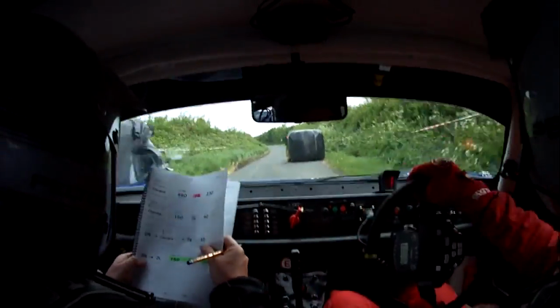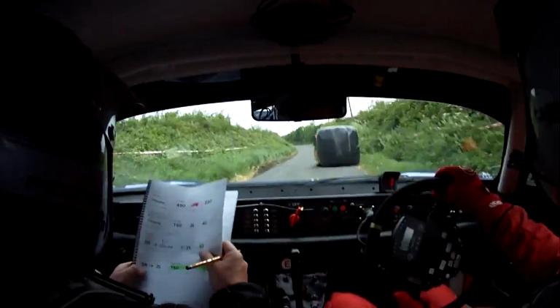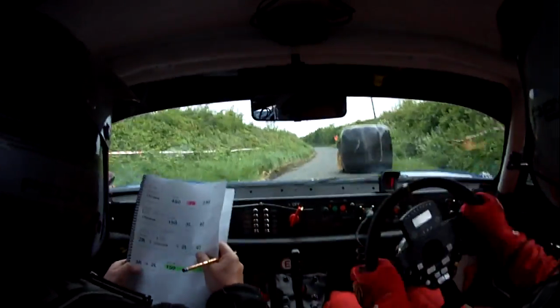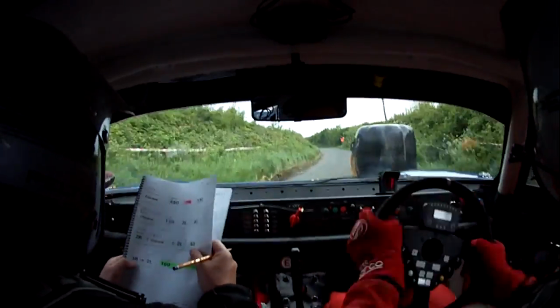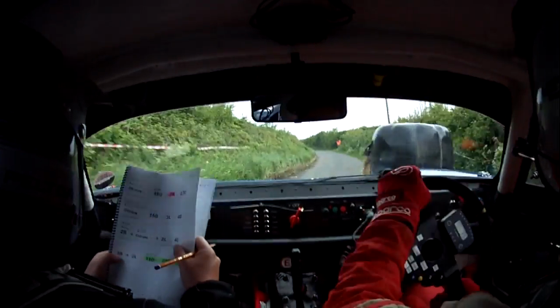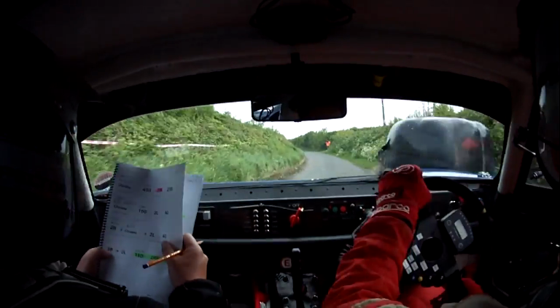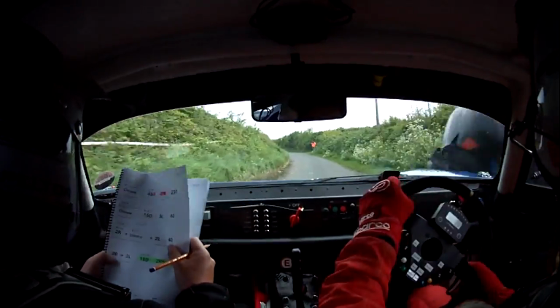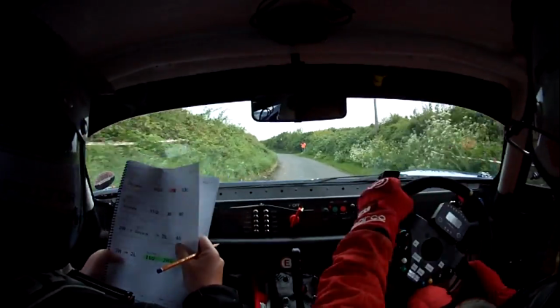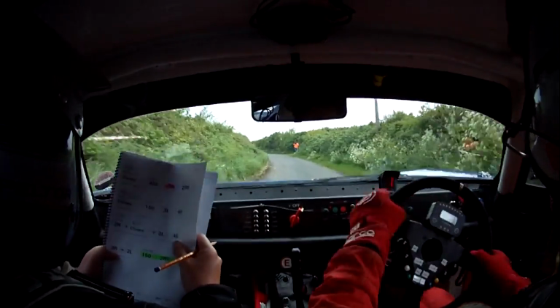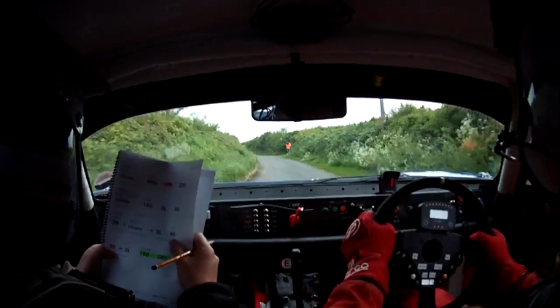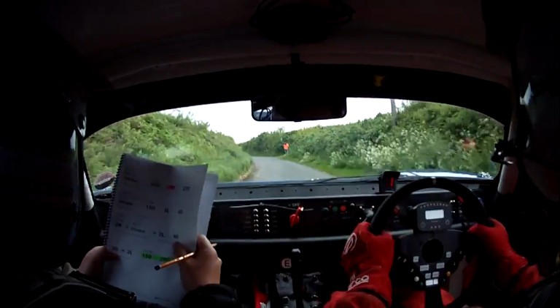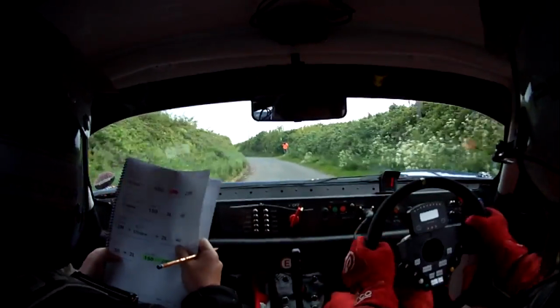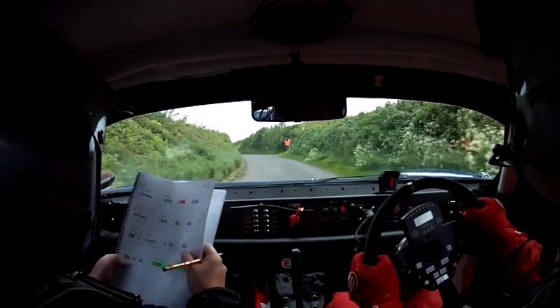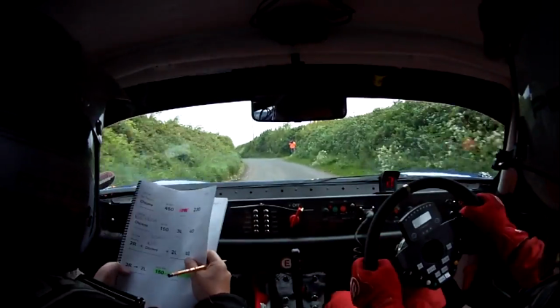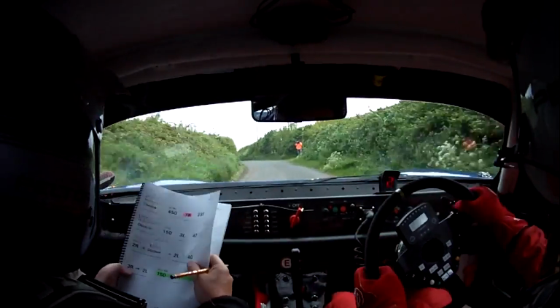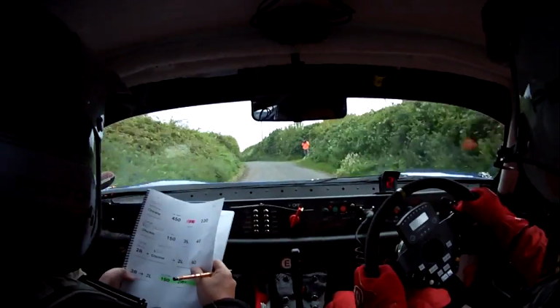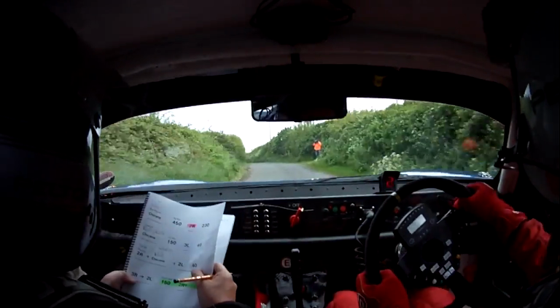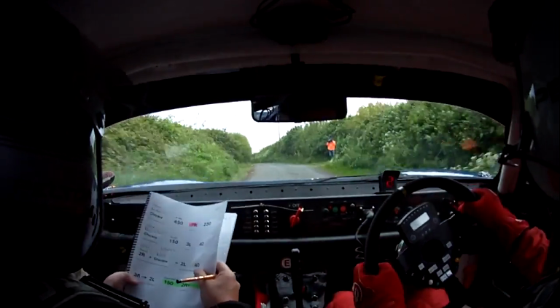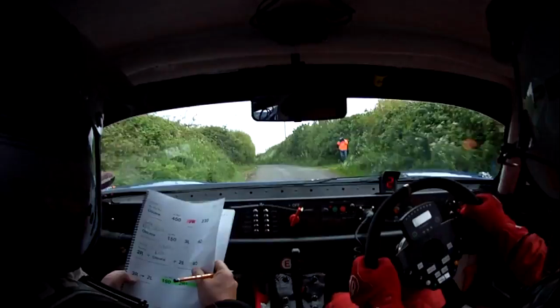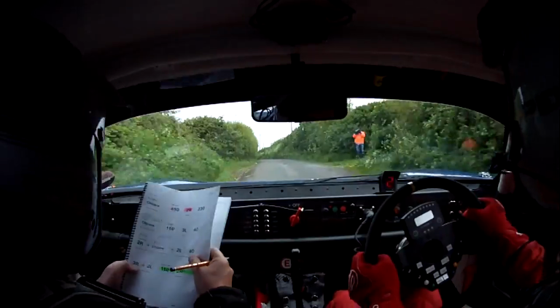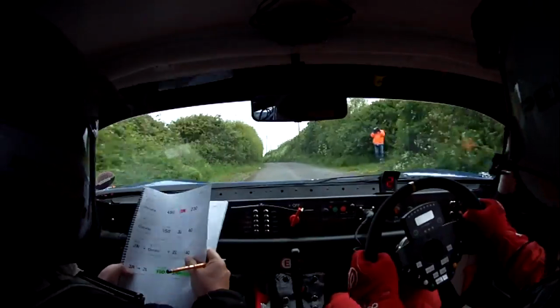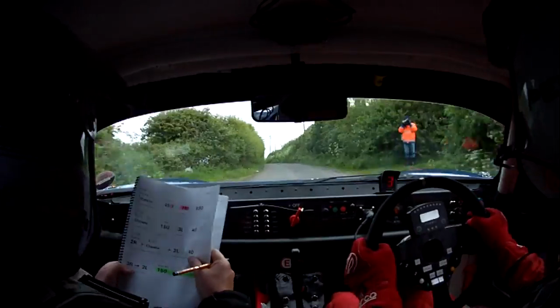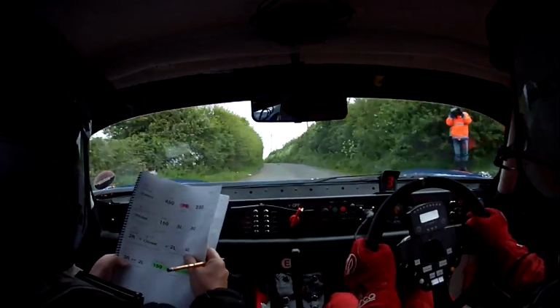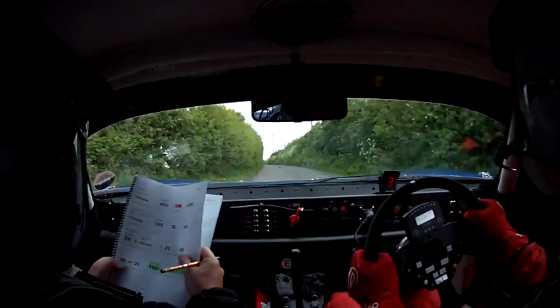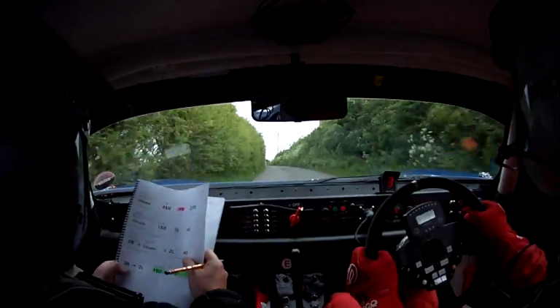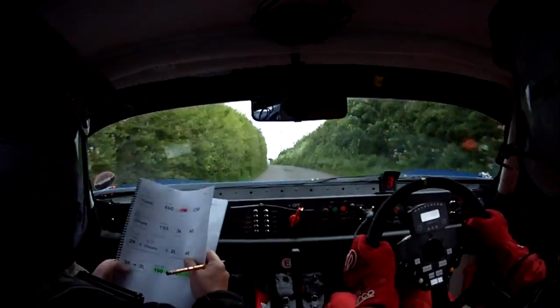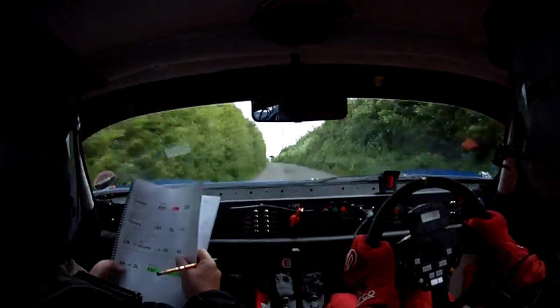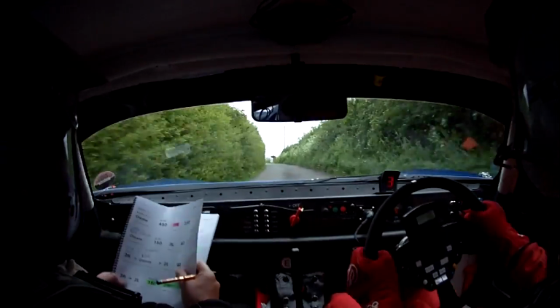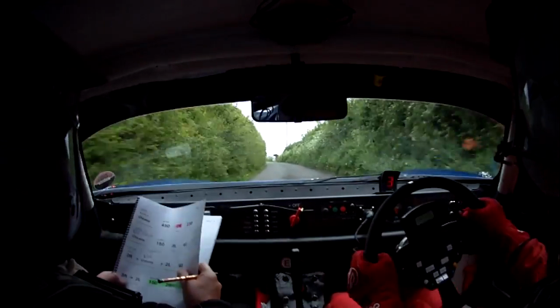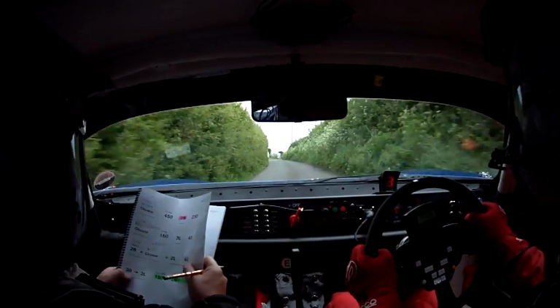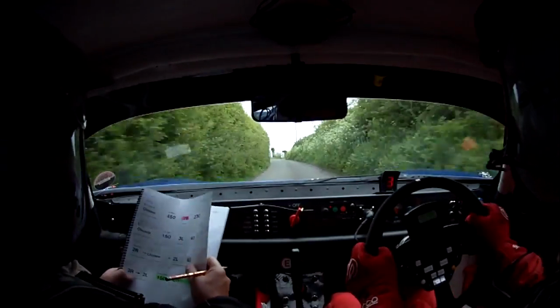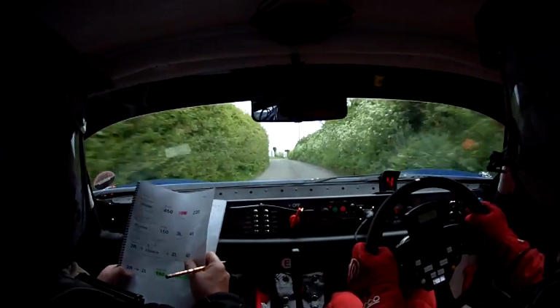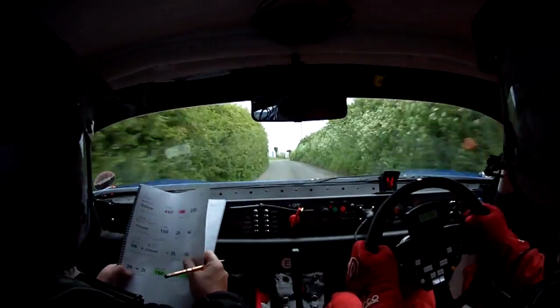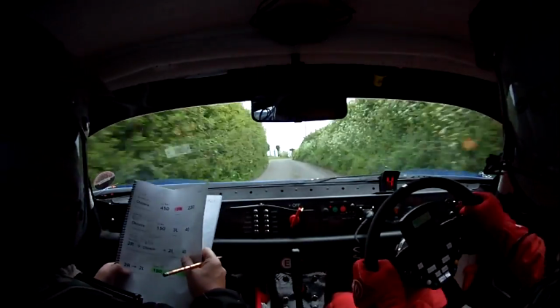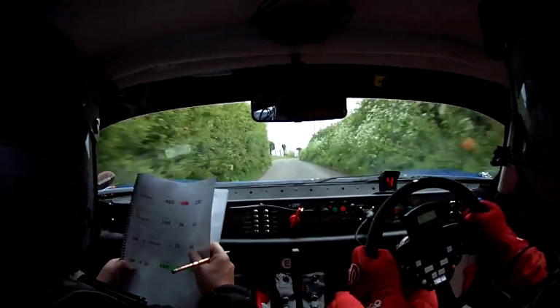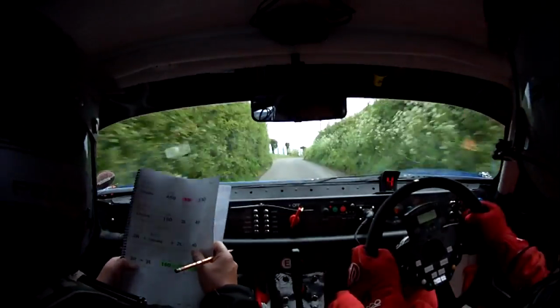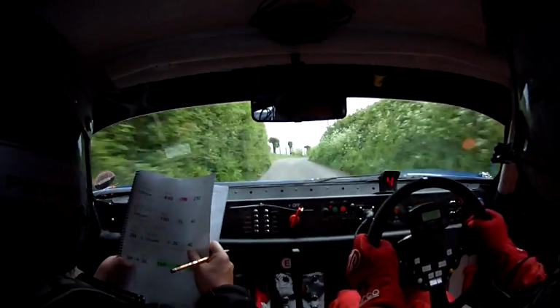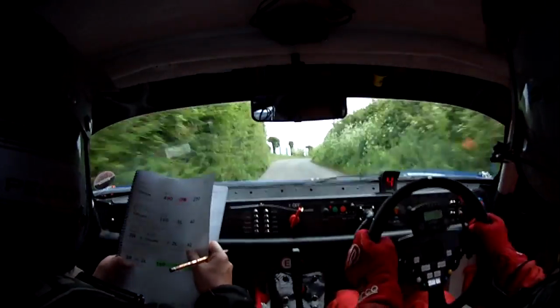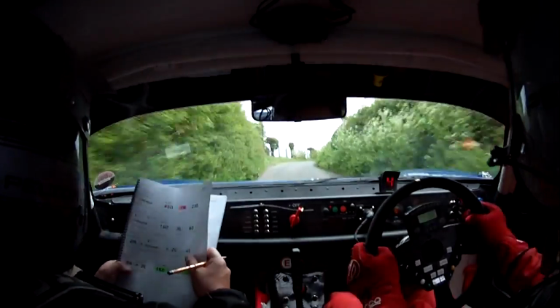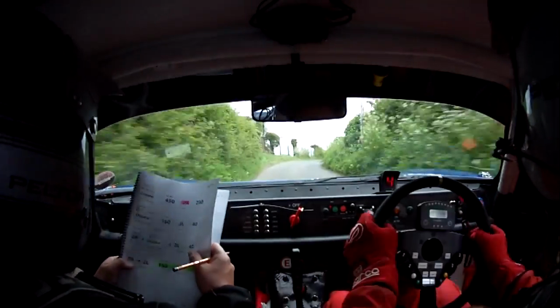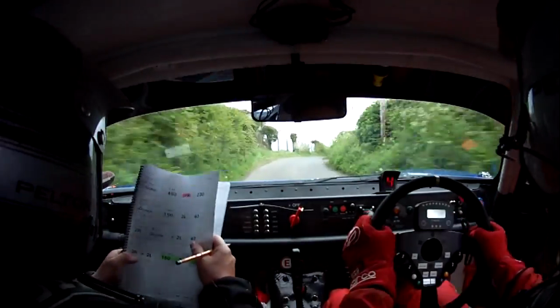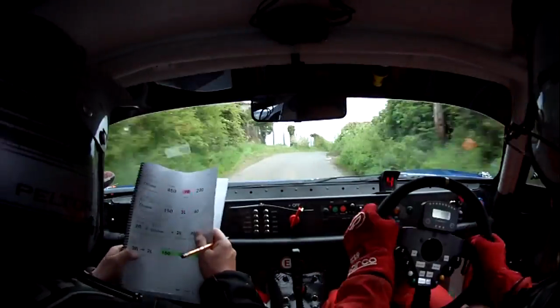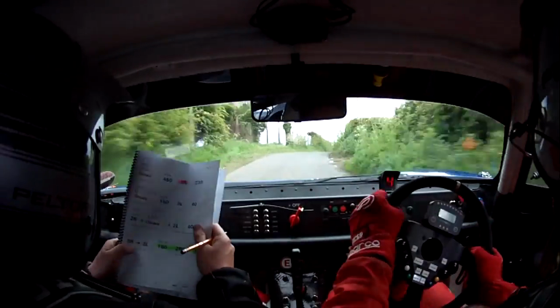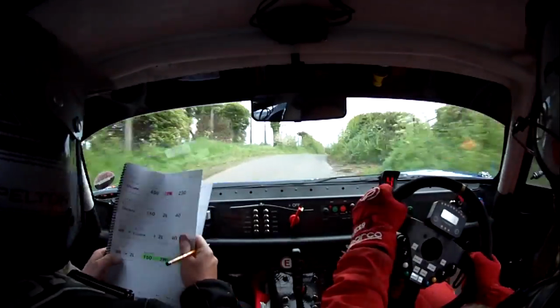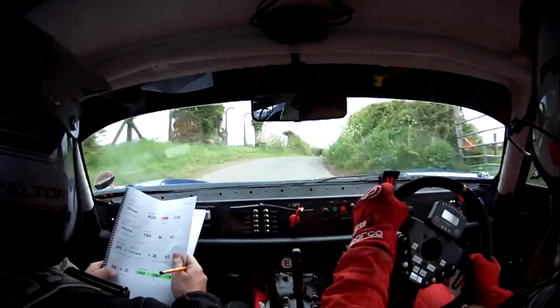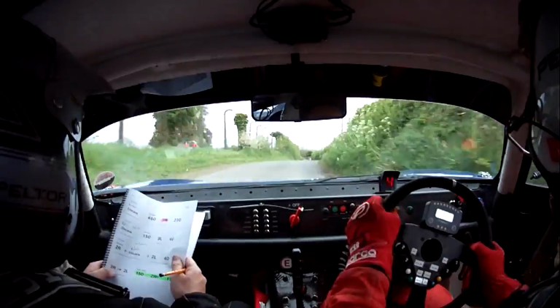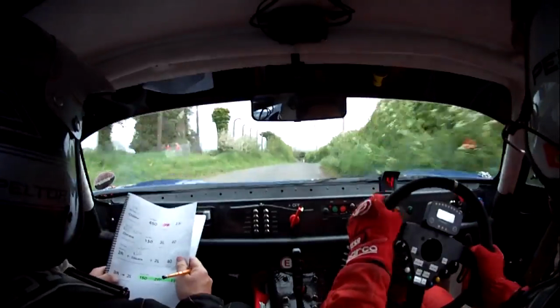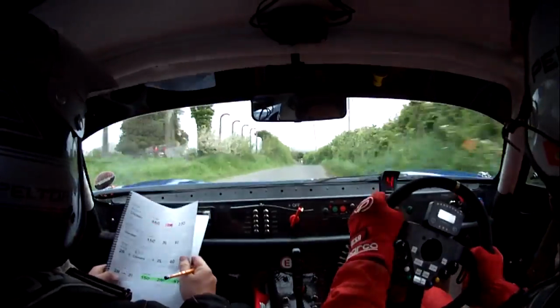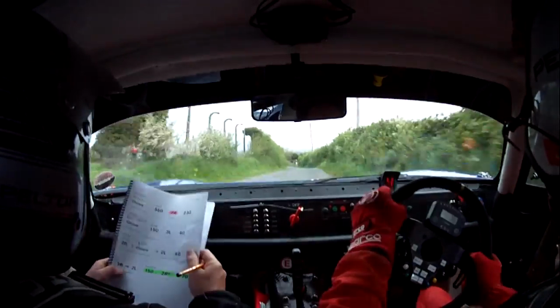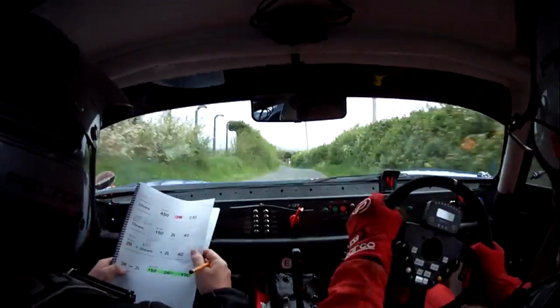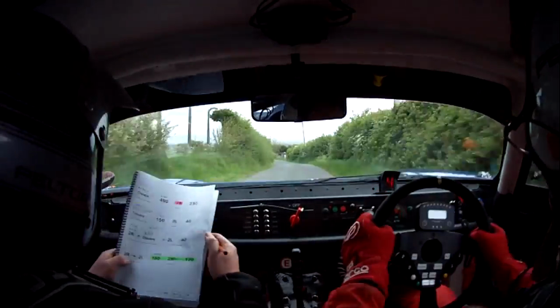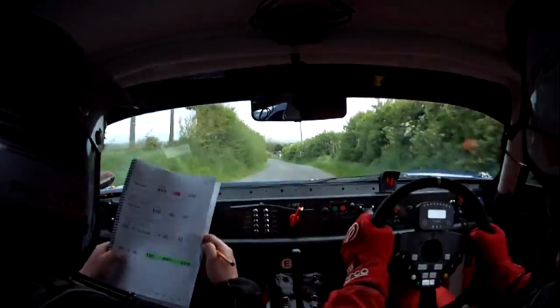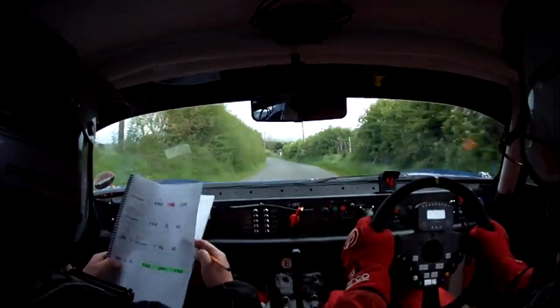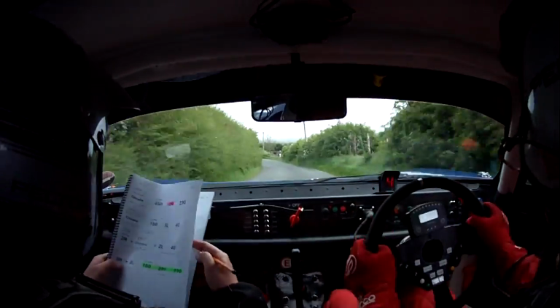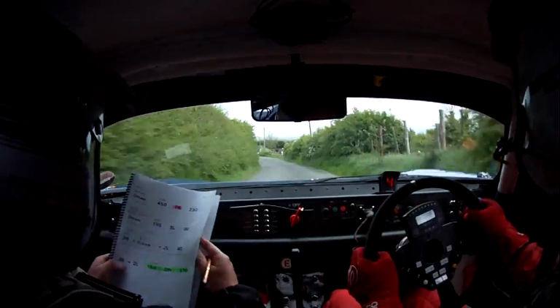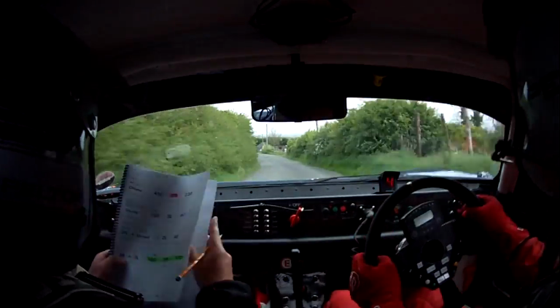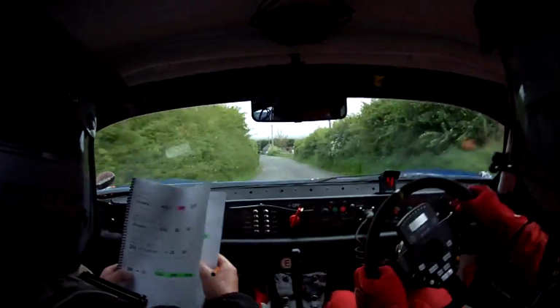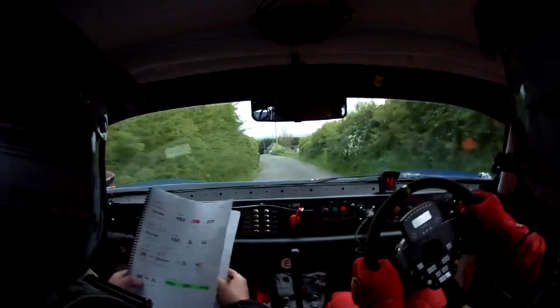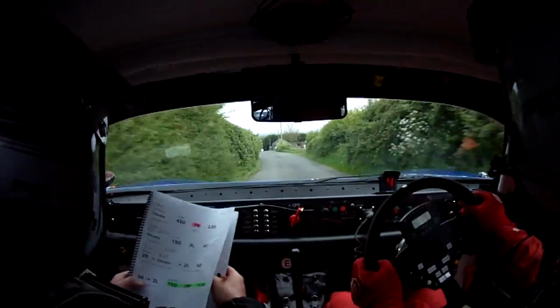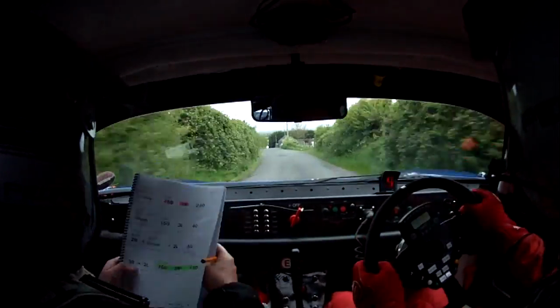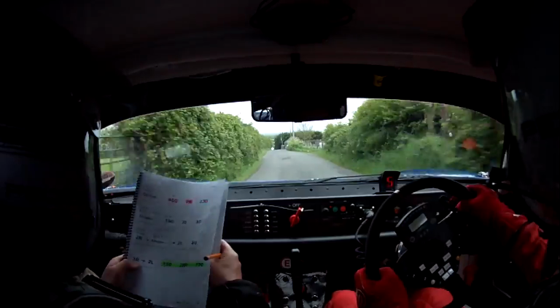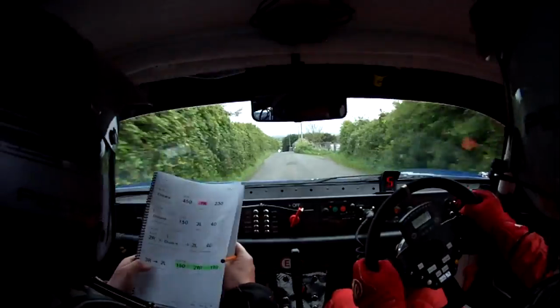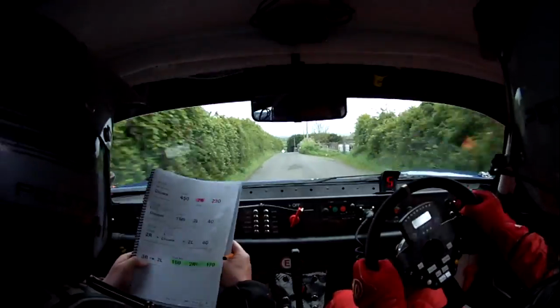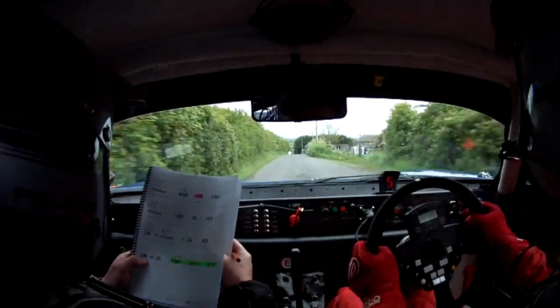2 left, 40 mark. 3 right. 2 left, all go, 3 right. 2 left, all go, 3 right. 2 left, all go. 150 down the middle to a flat 2 right.